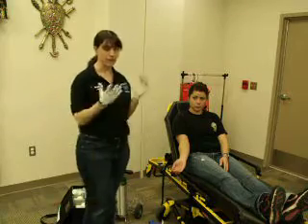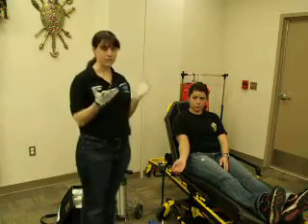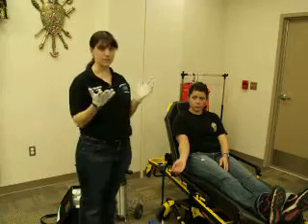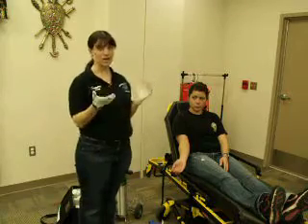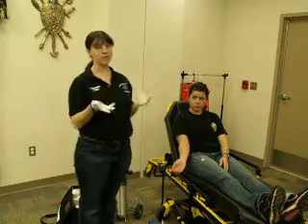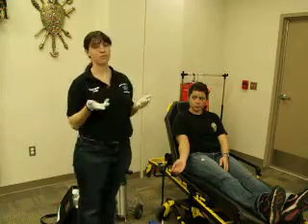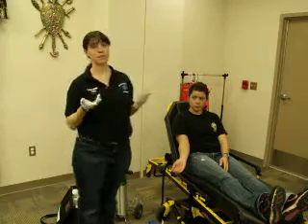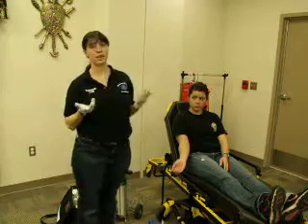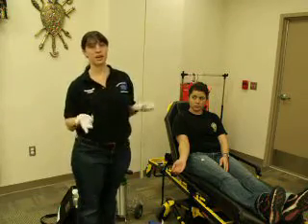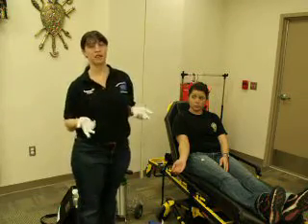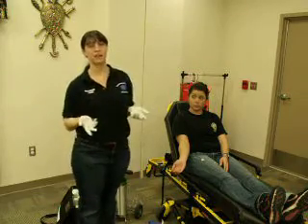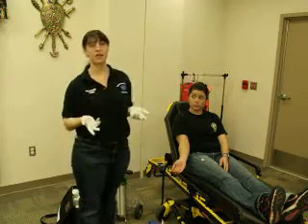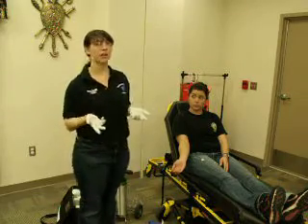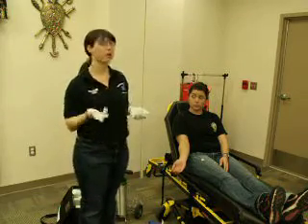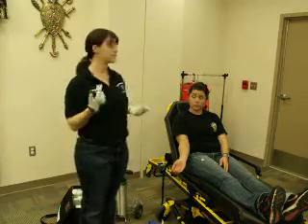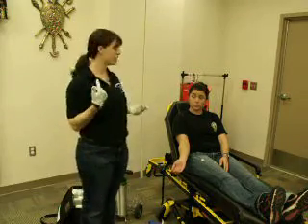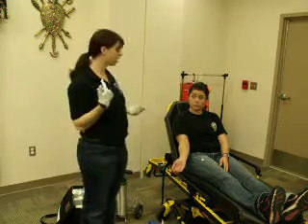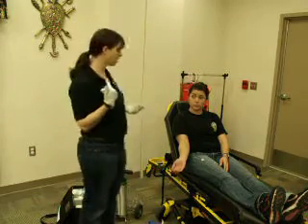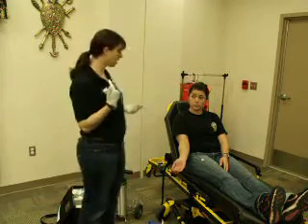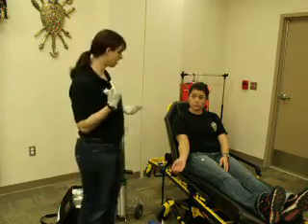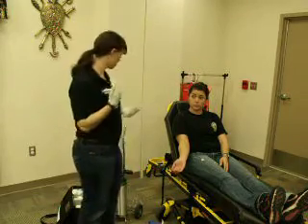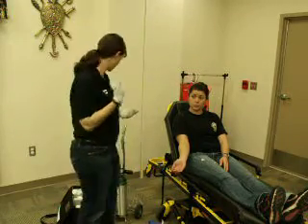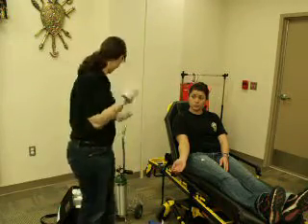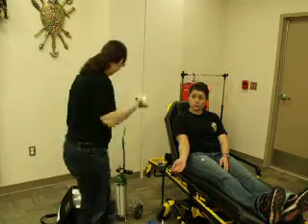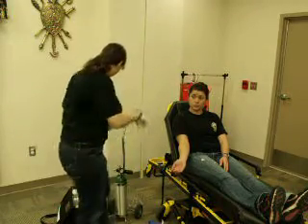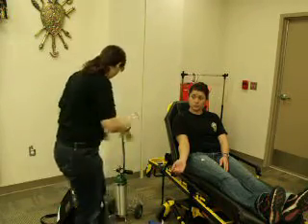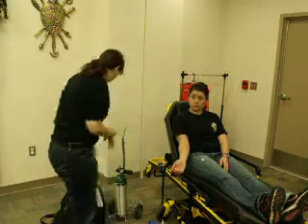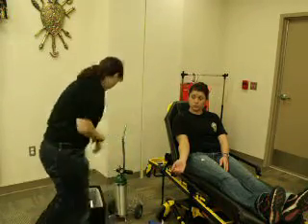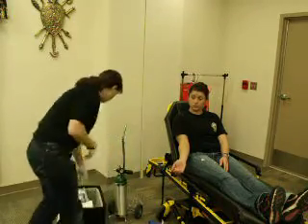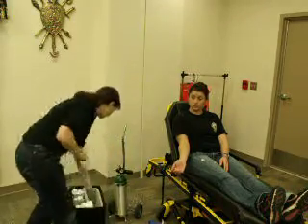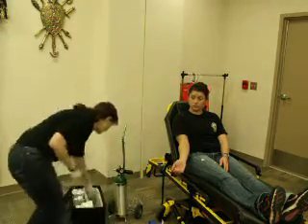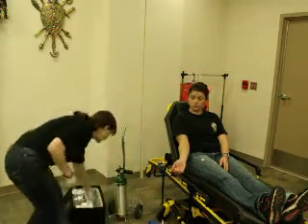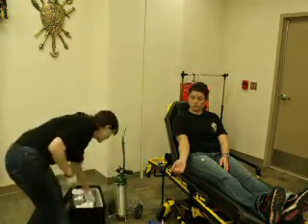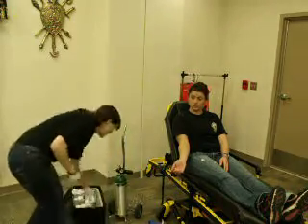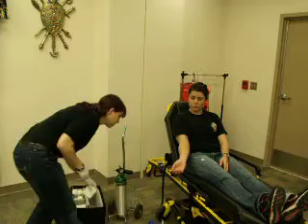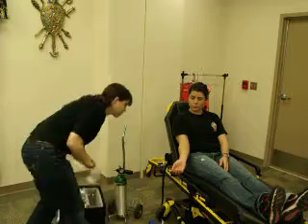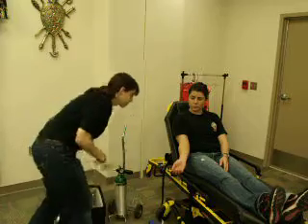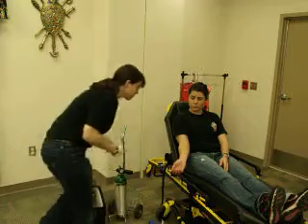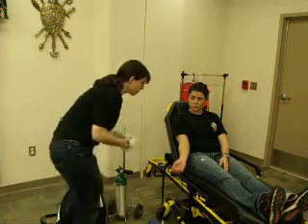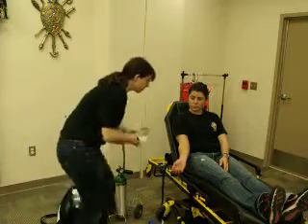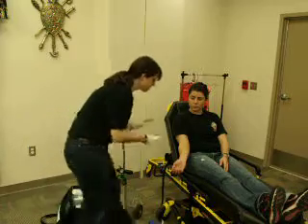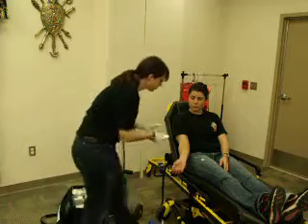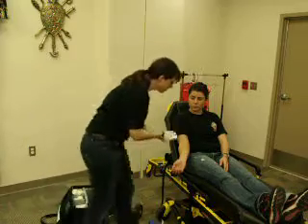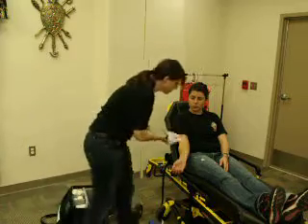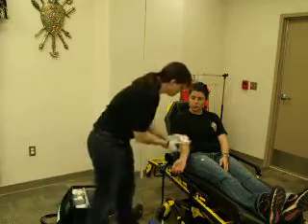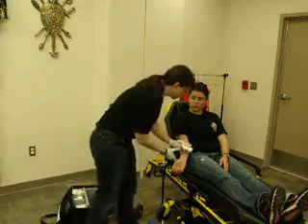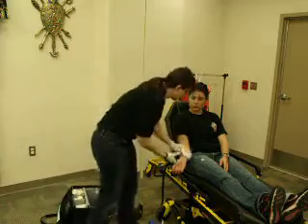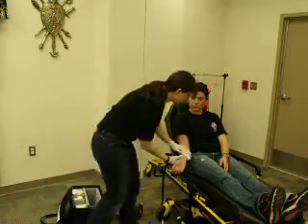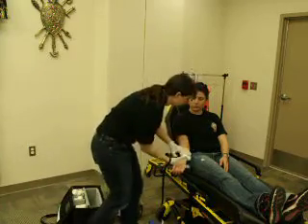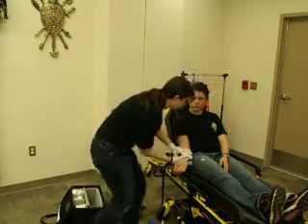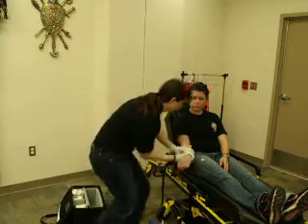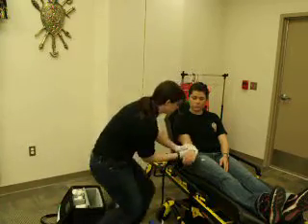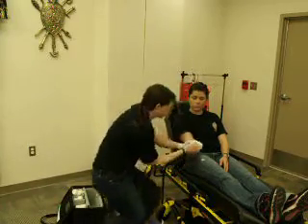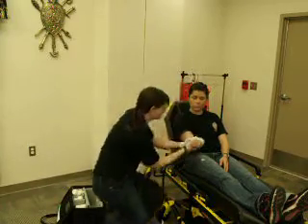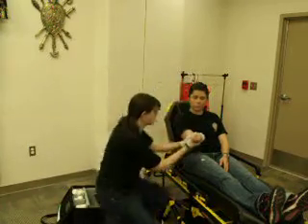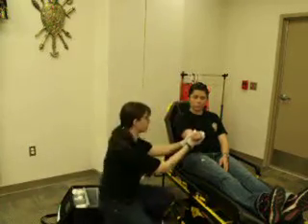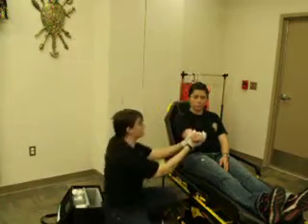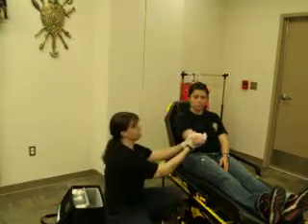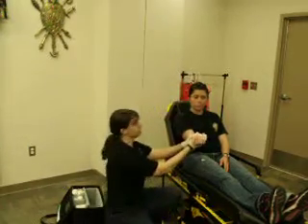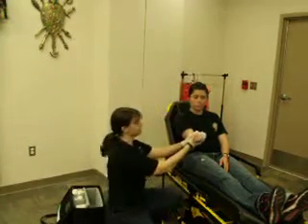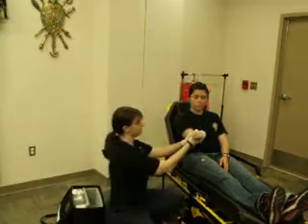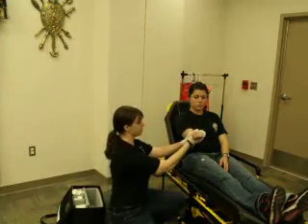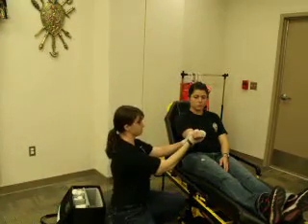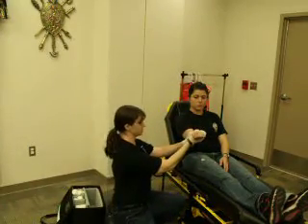BSI — I'm going to have my gloves and goggles on. I'm going to grab a set of 4x4s, apply direct pressure, and elevate the wound.